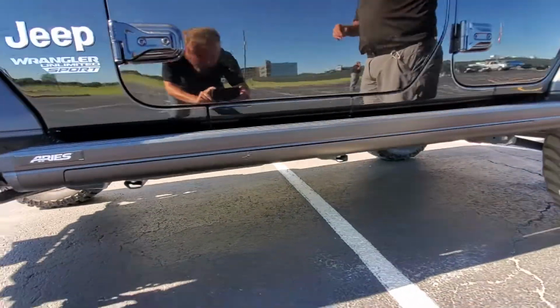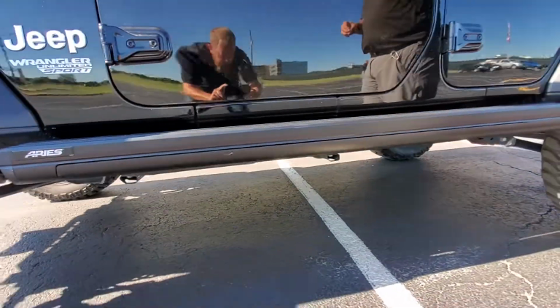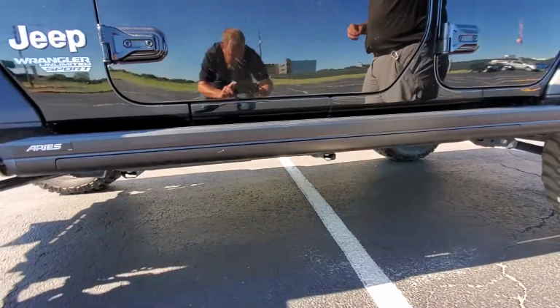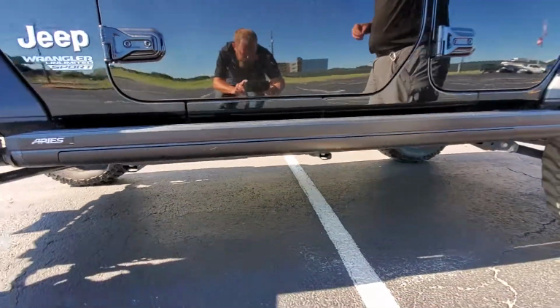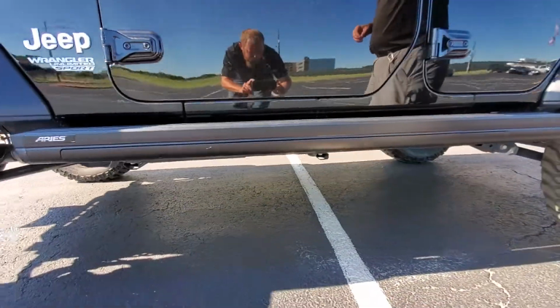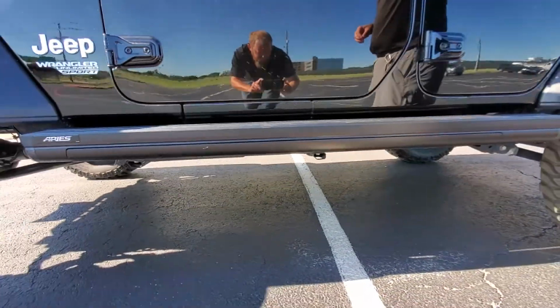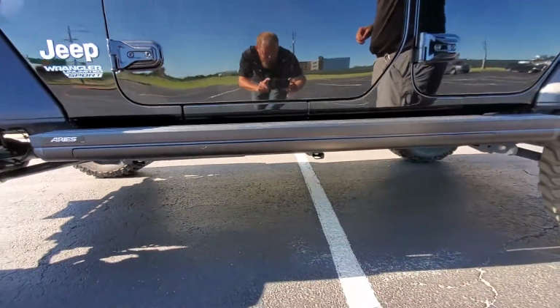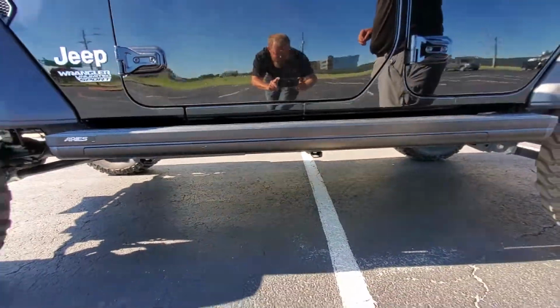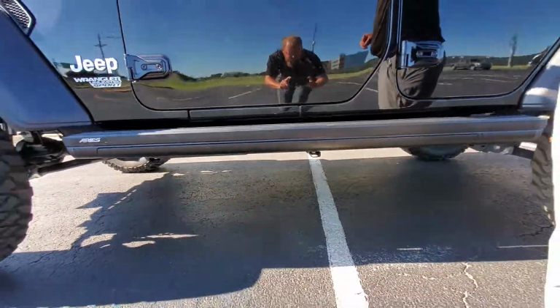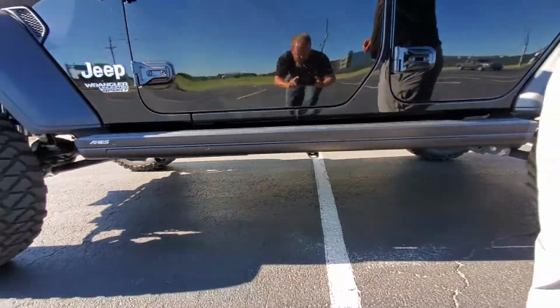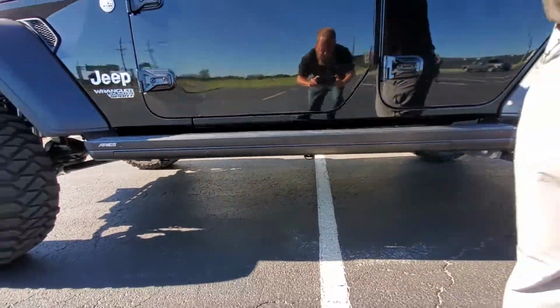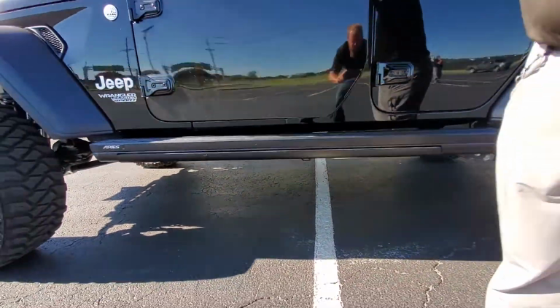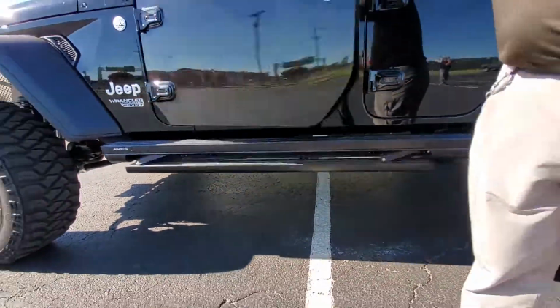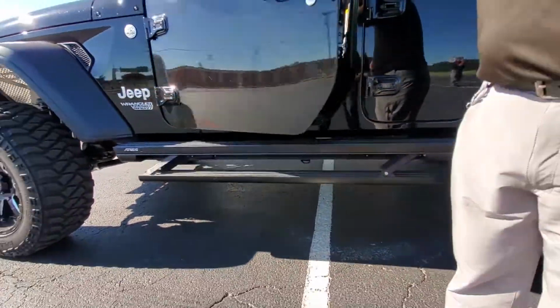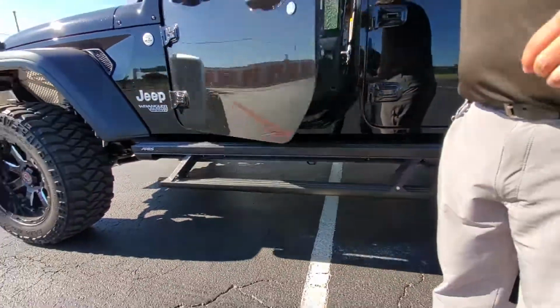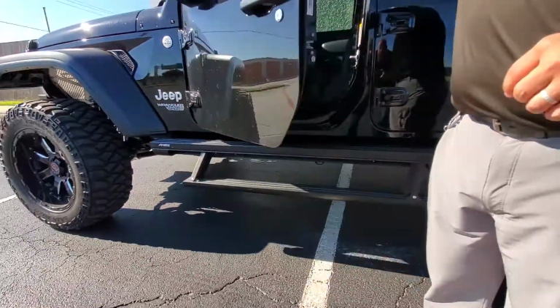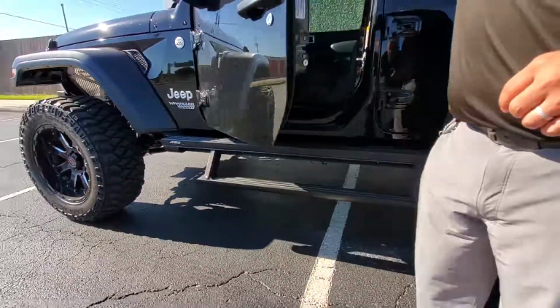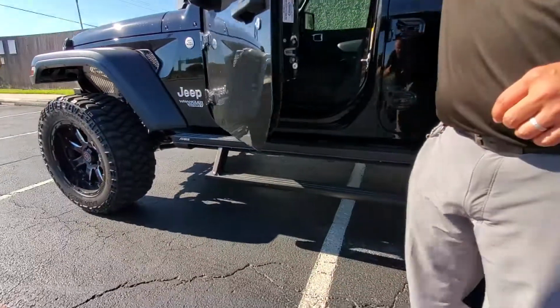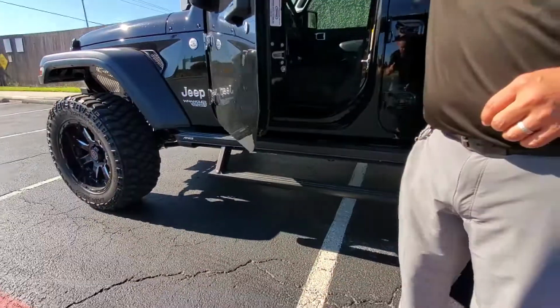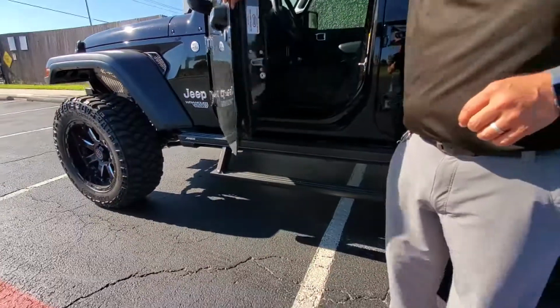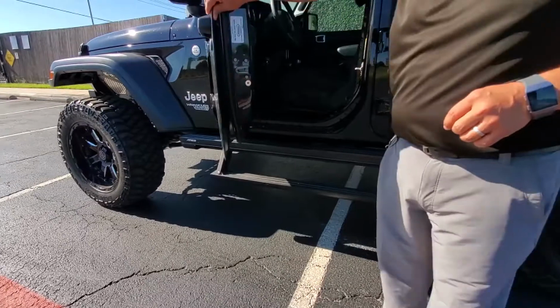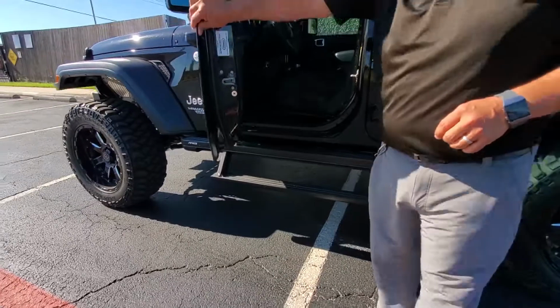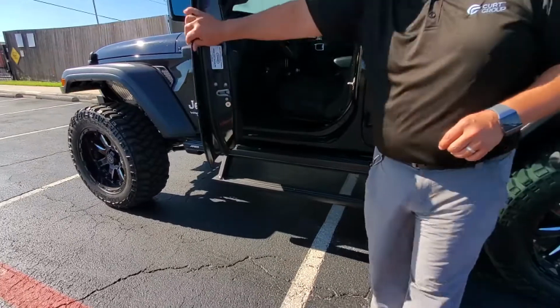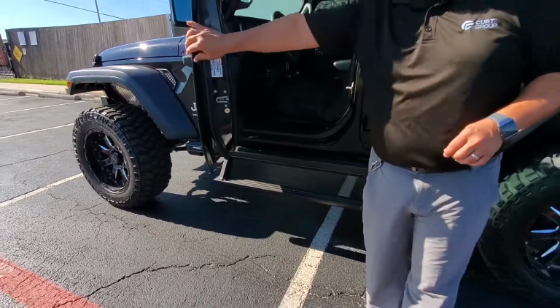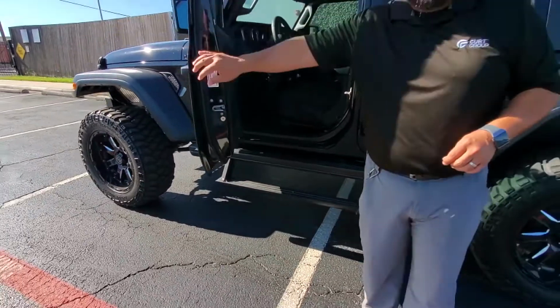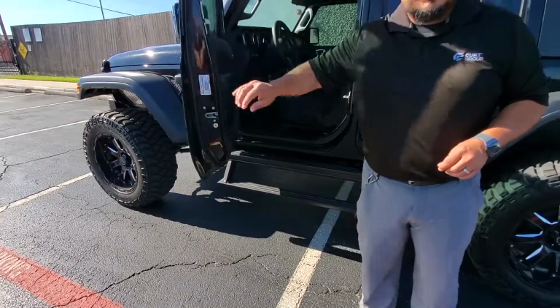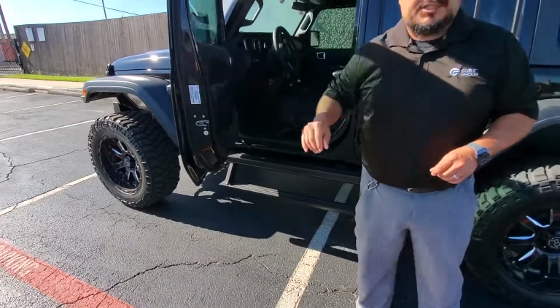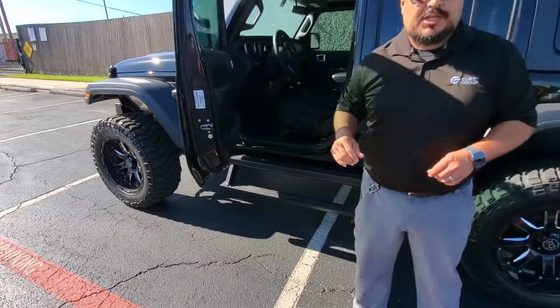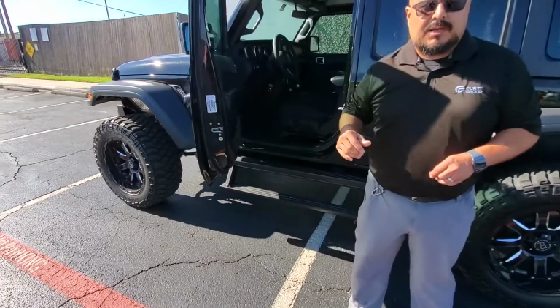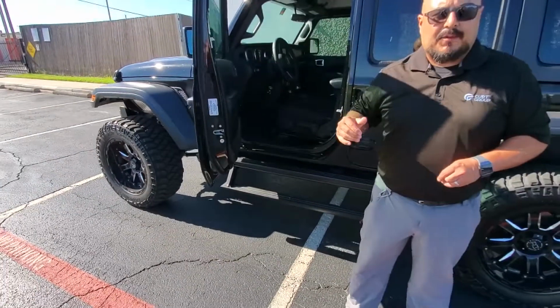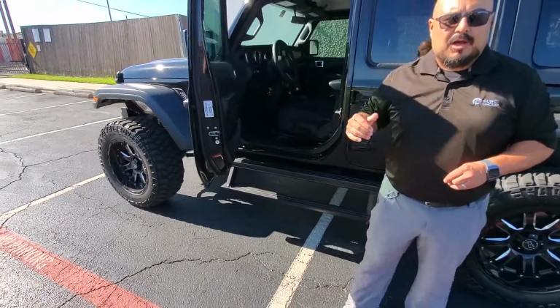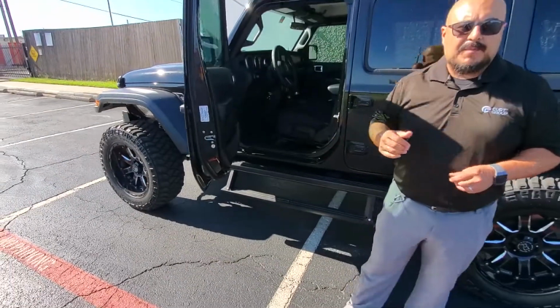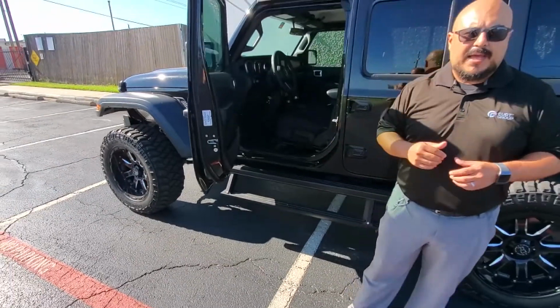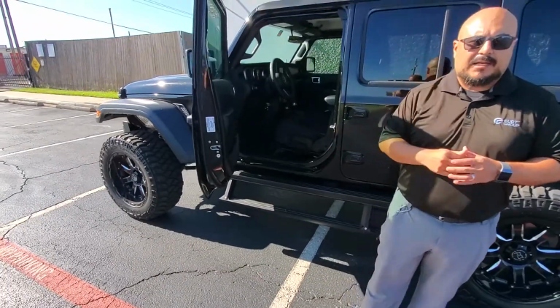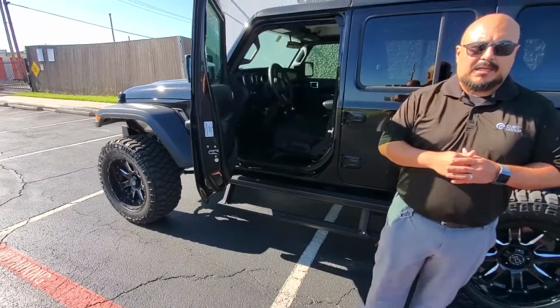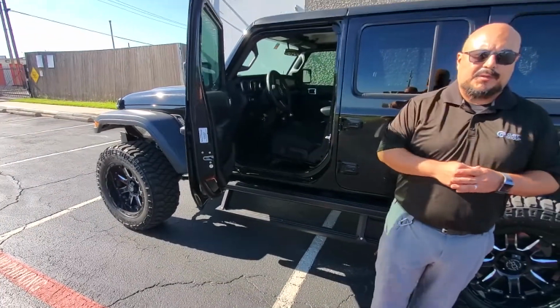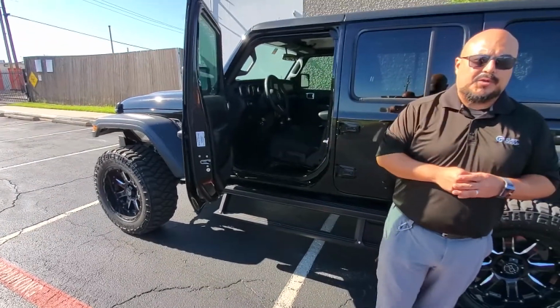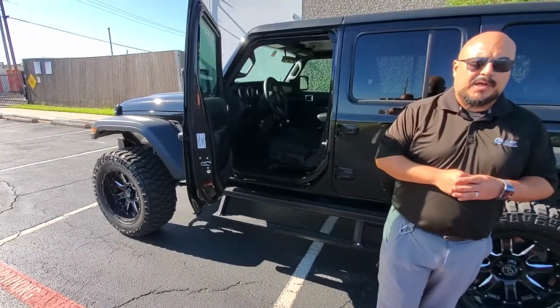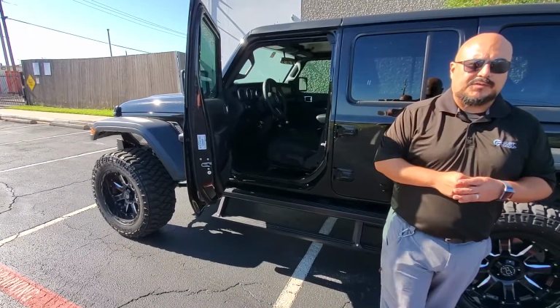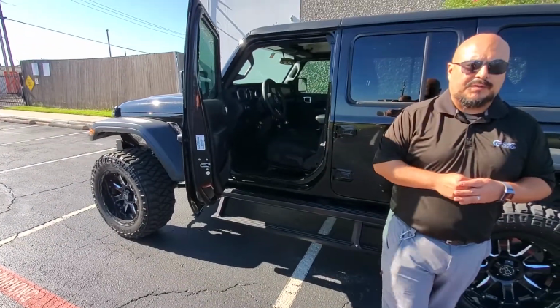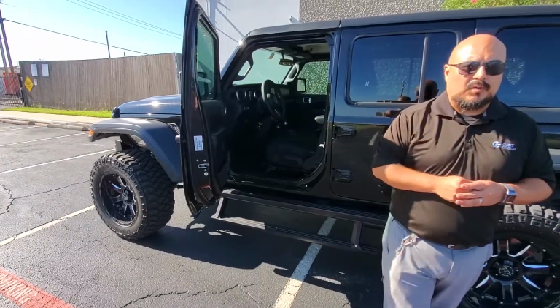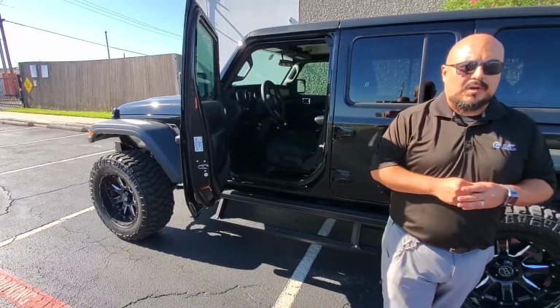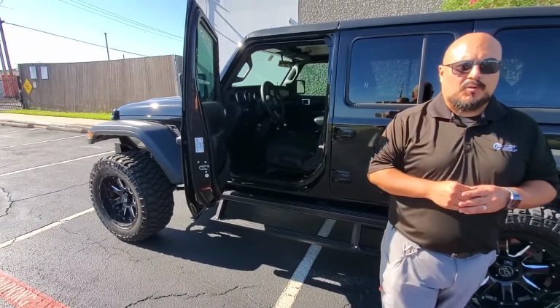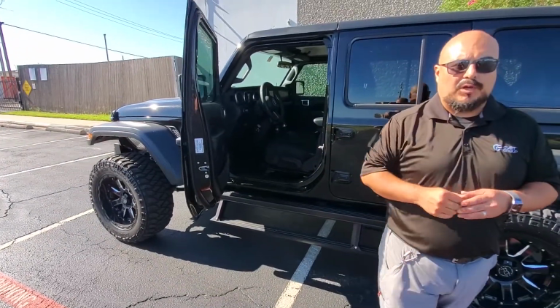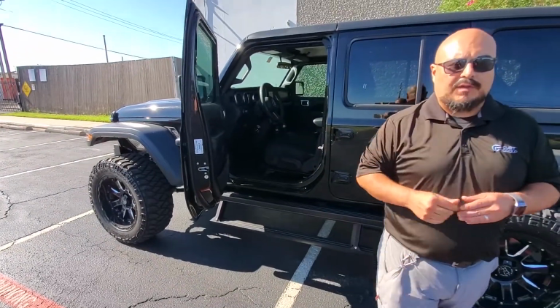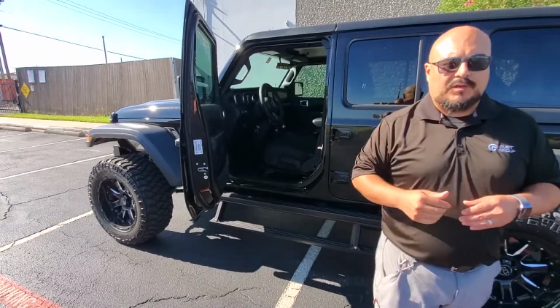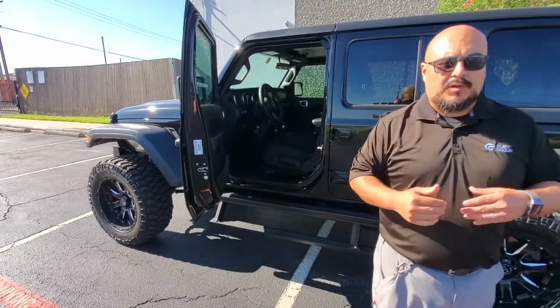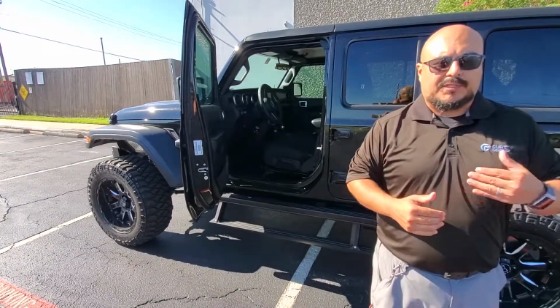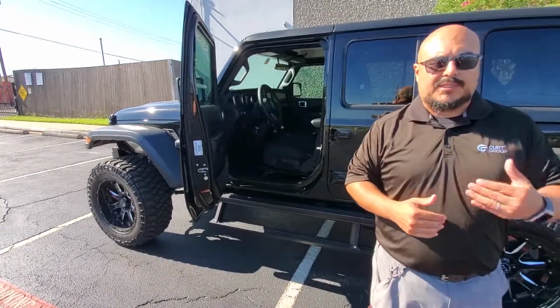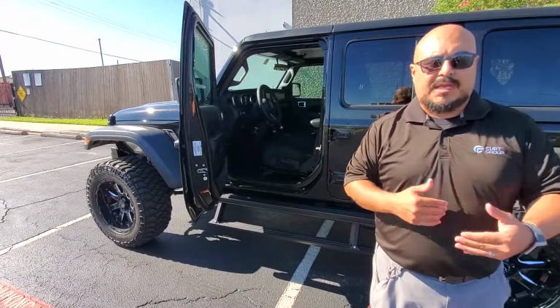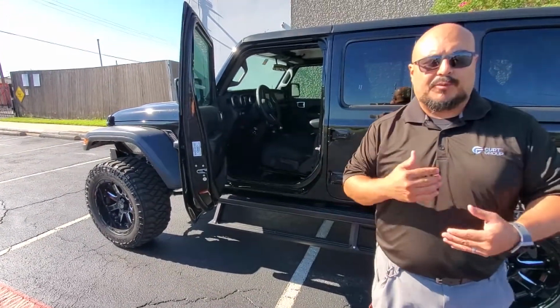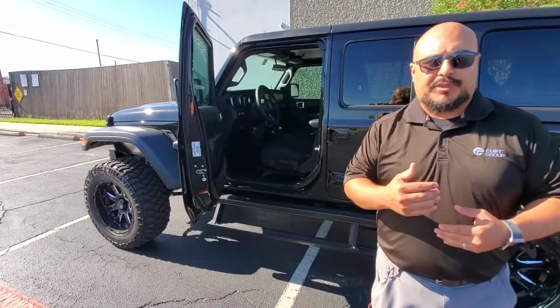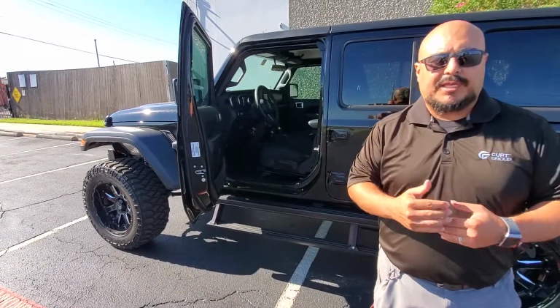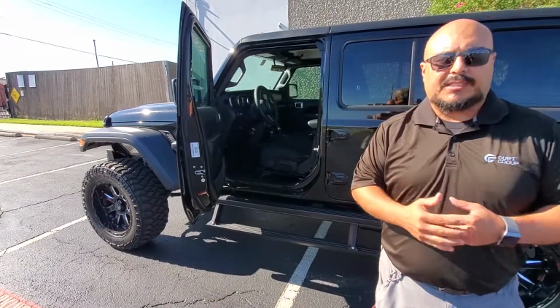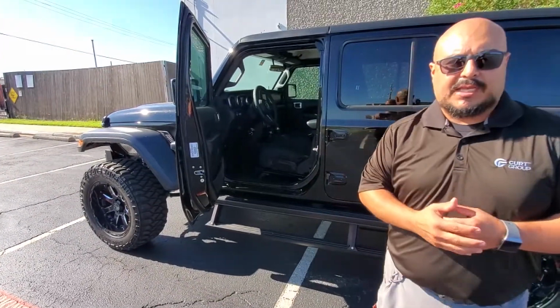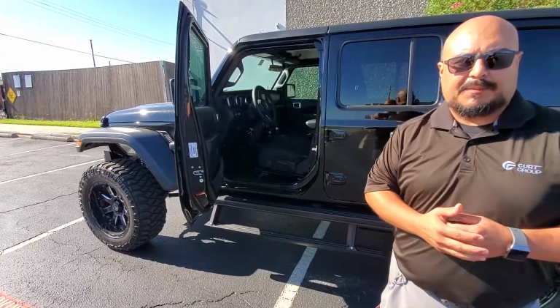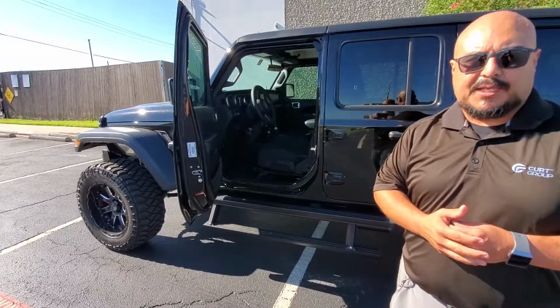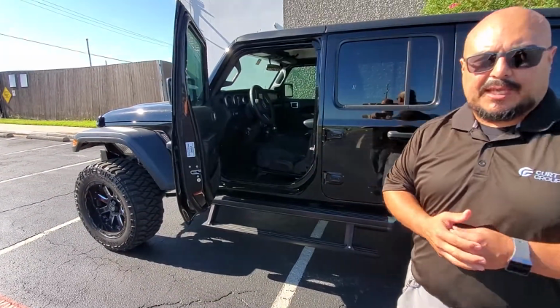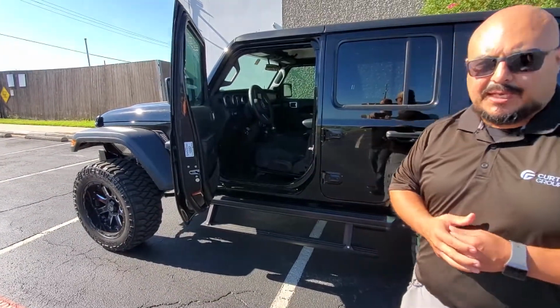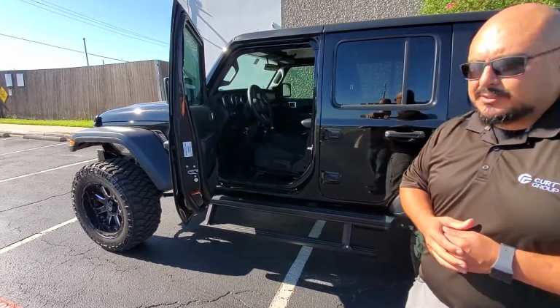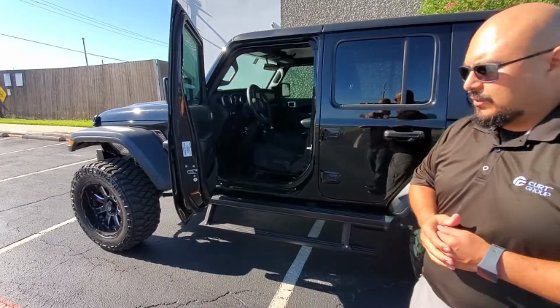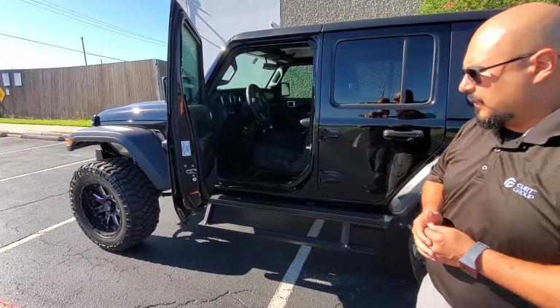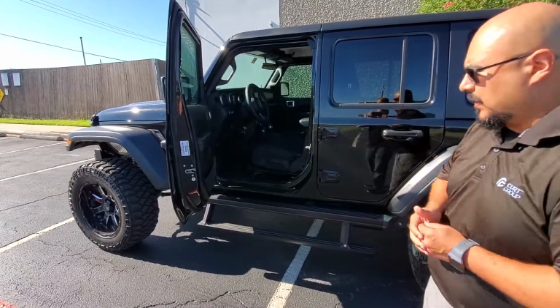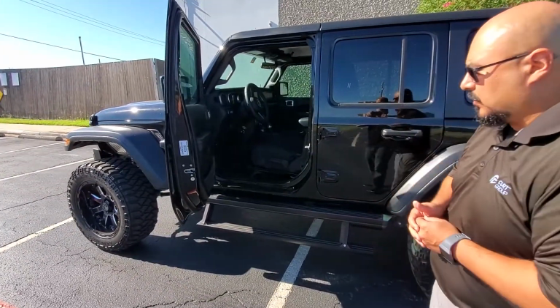But when you want to get that step, an eight-inch step automatically retracts from the running board, giving you a step within a step to get into the vehicle.